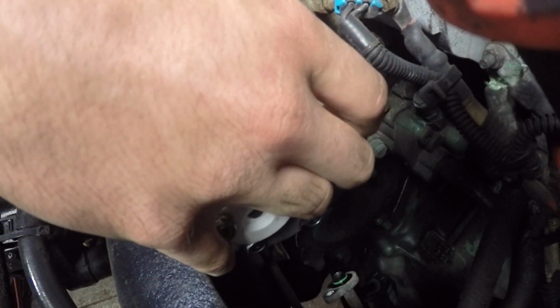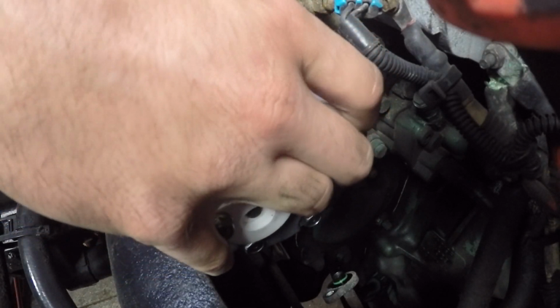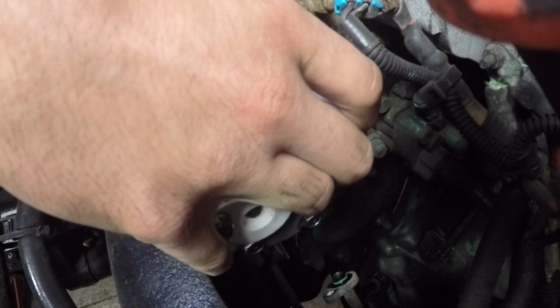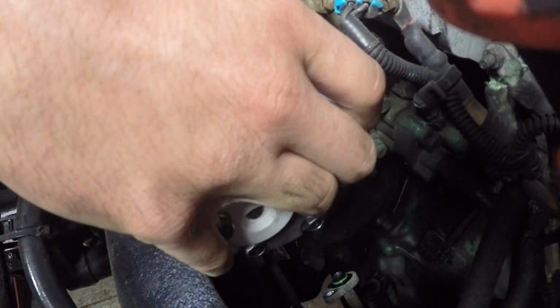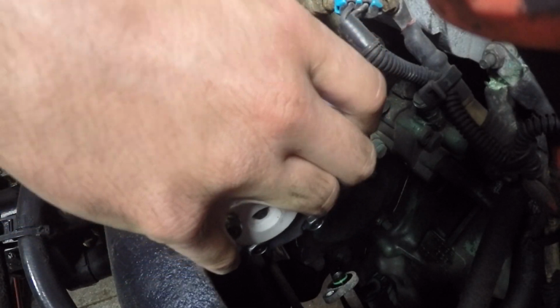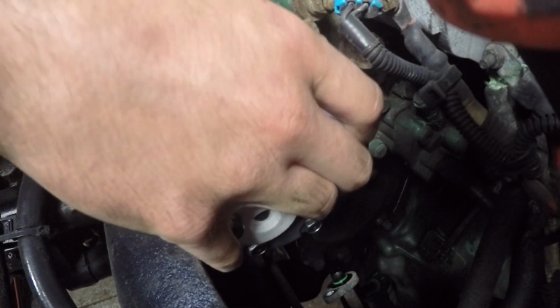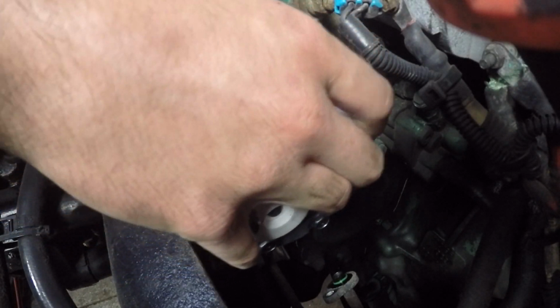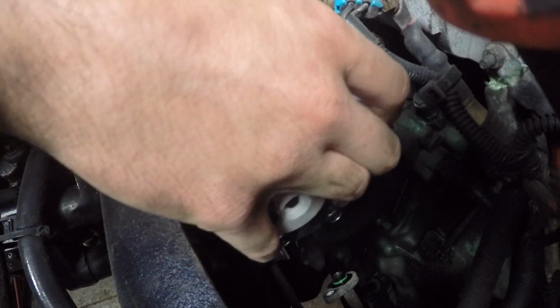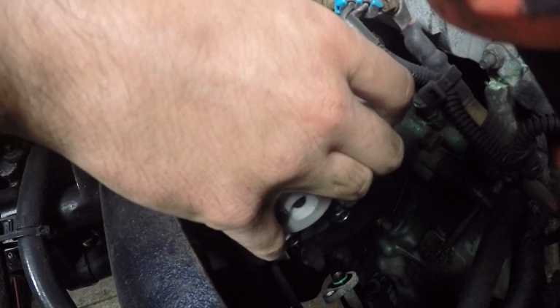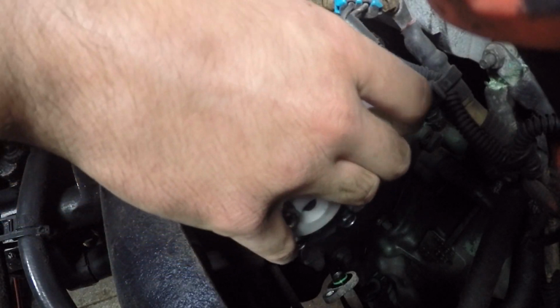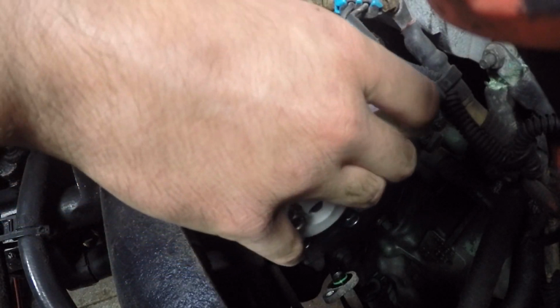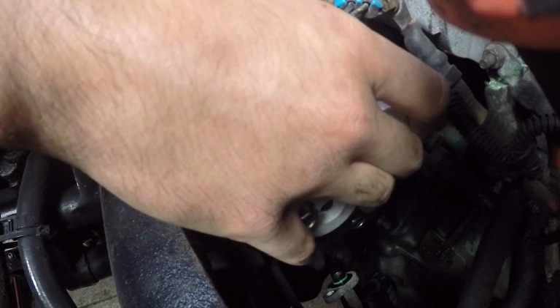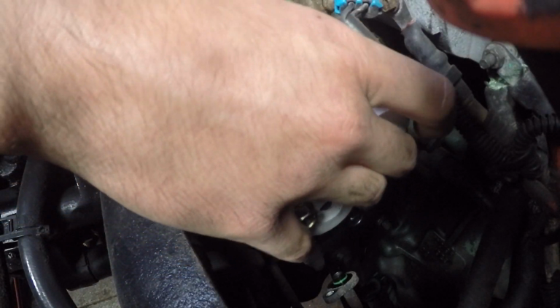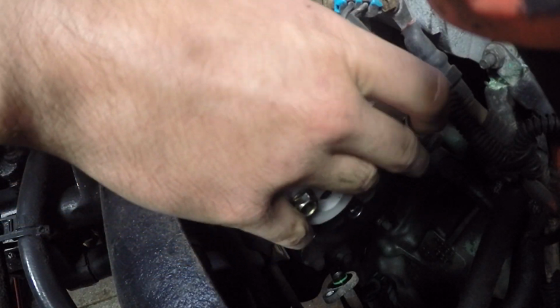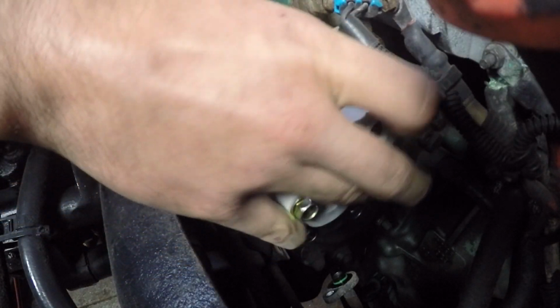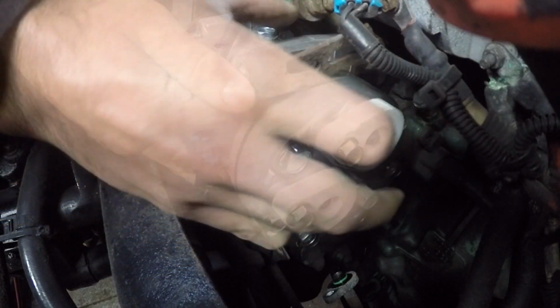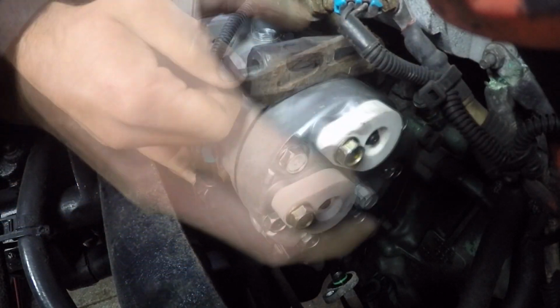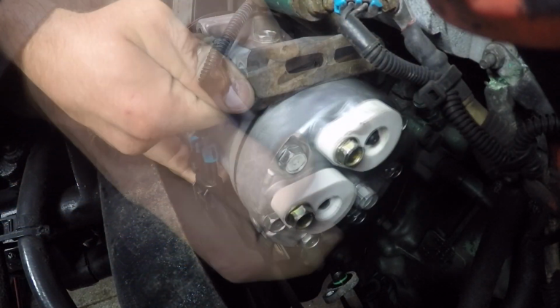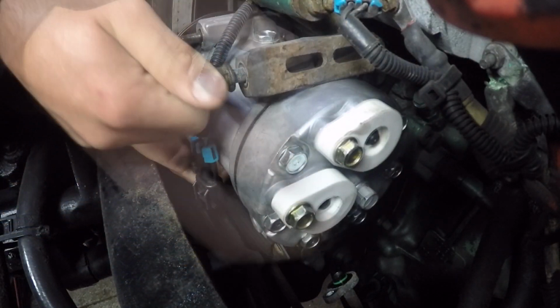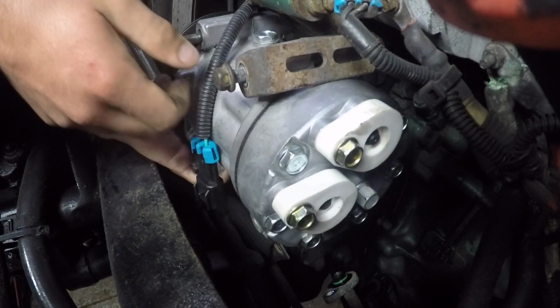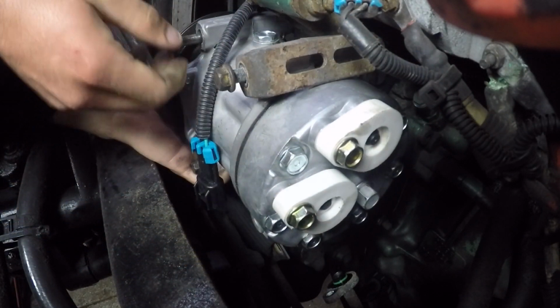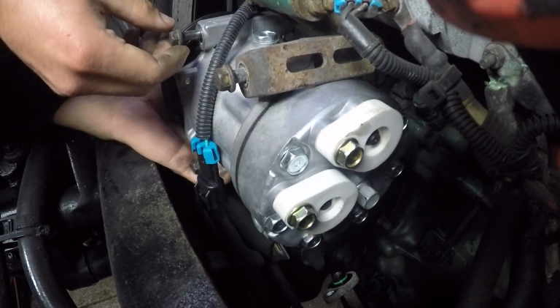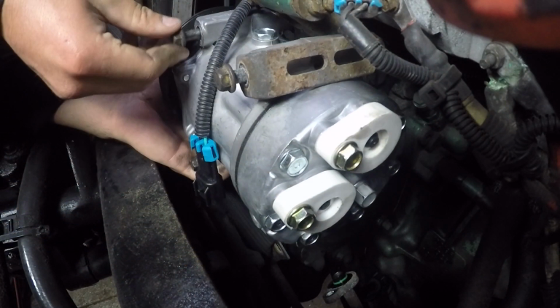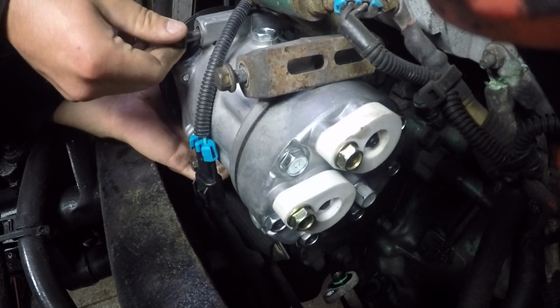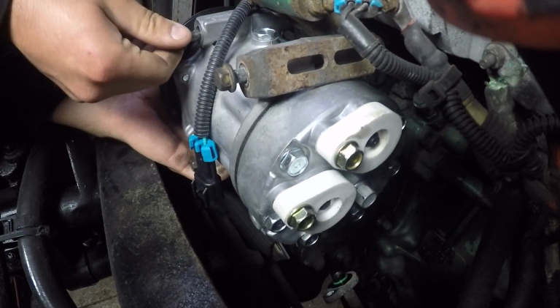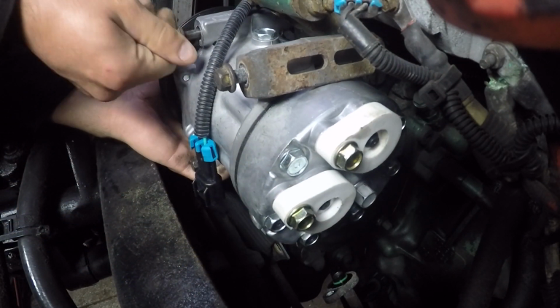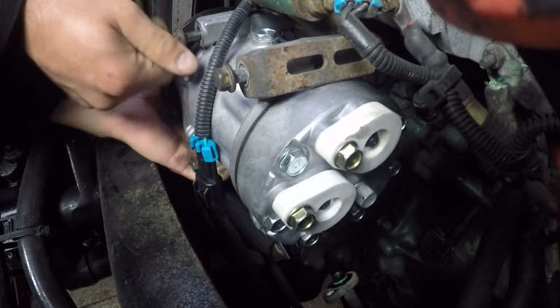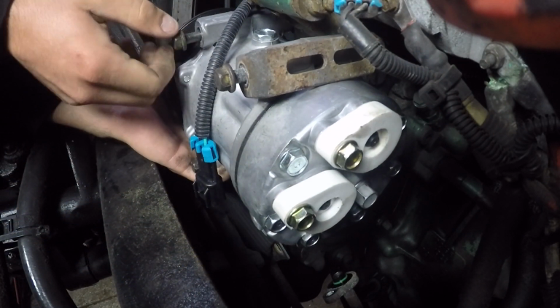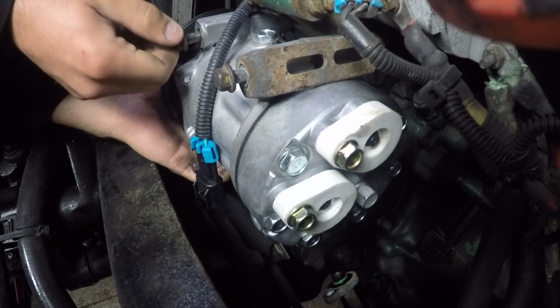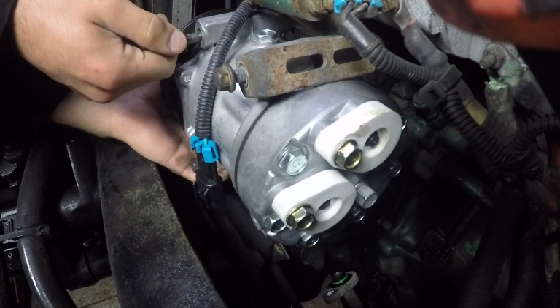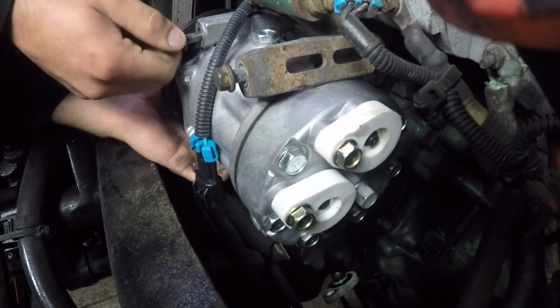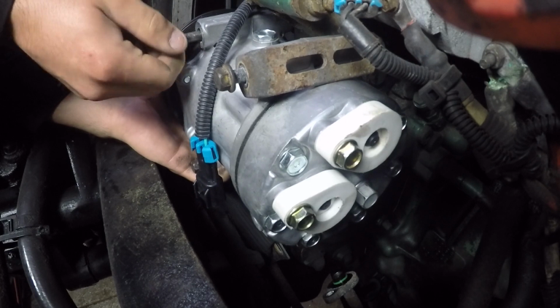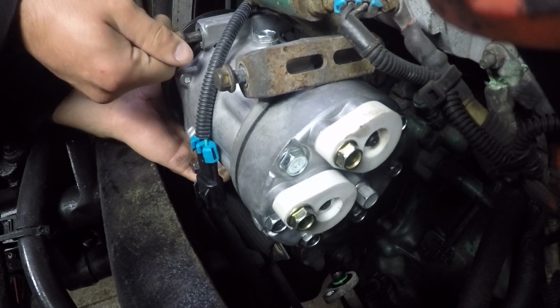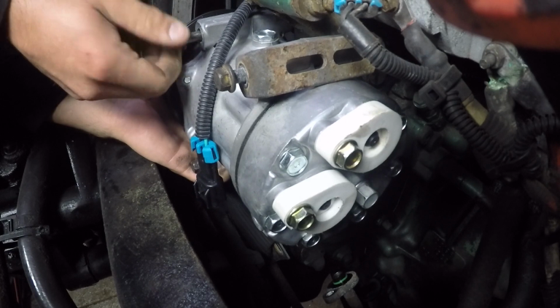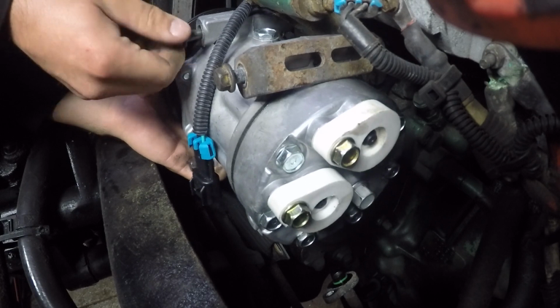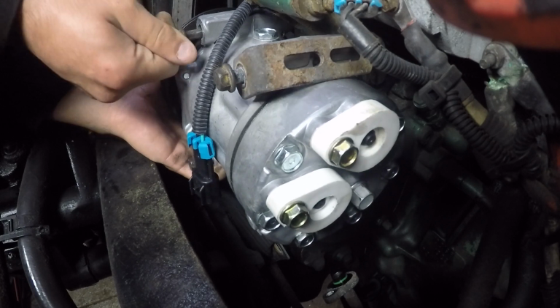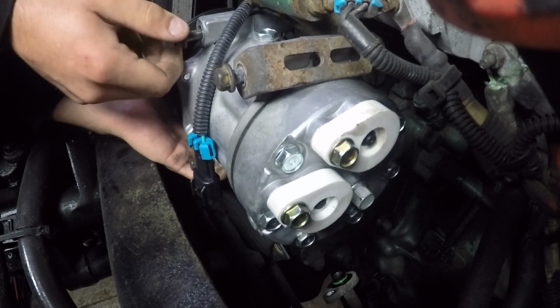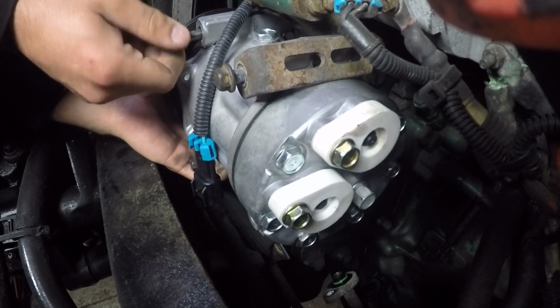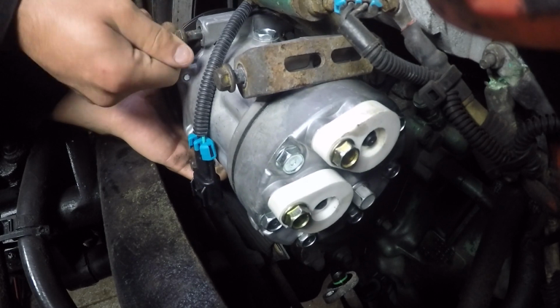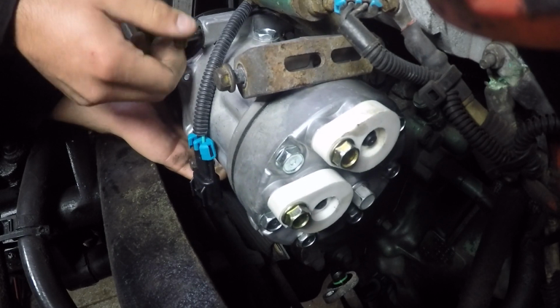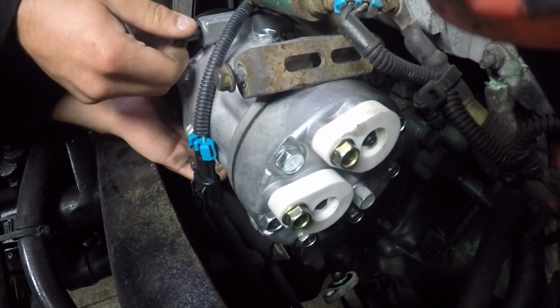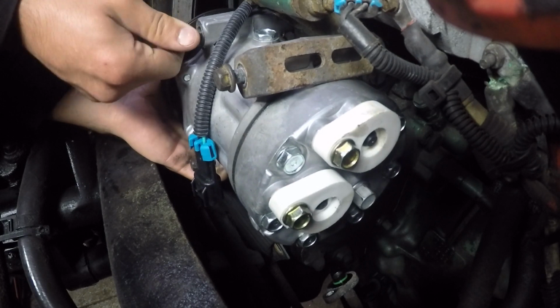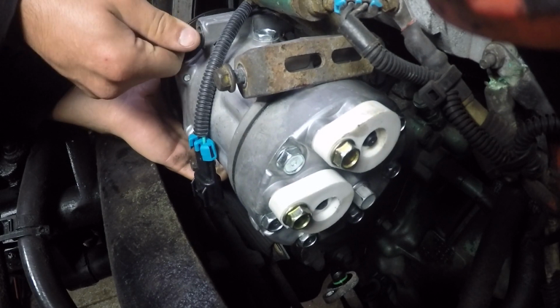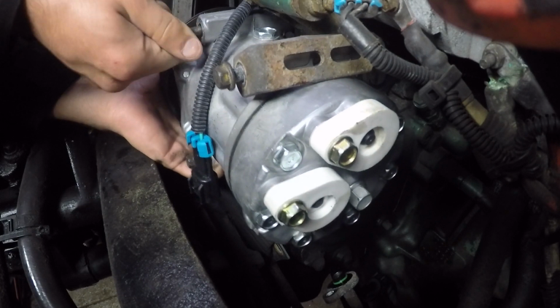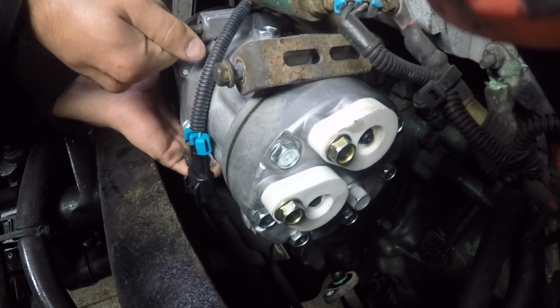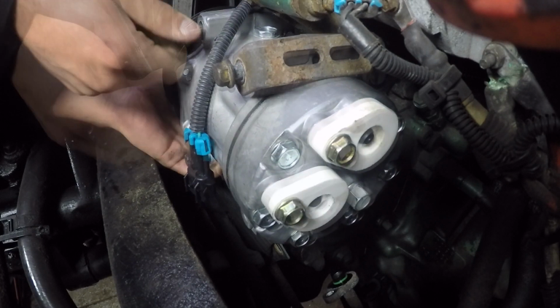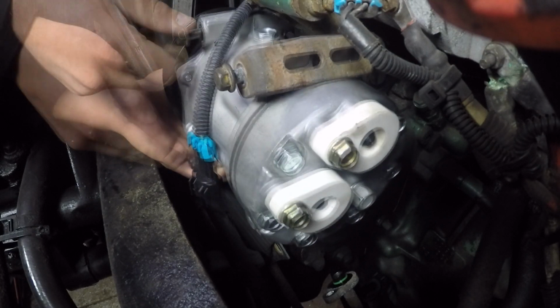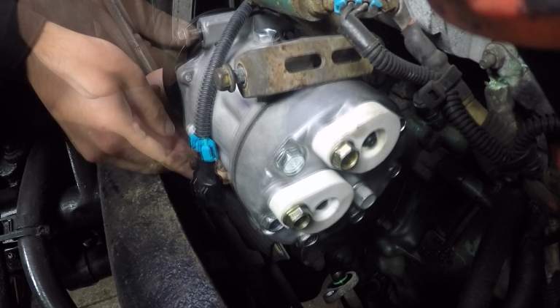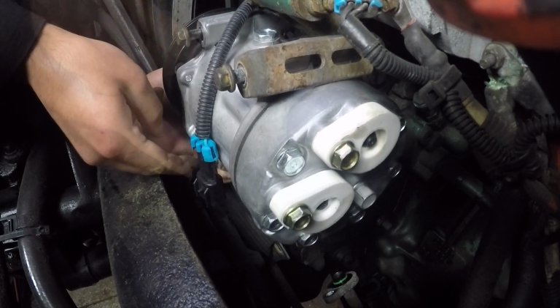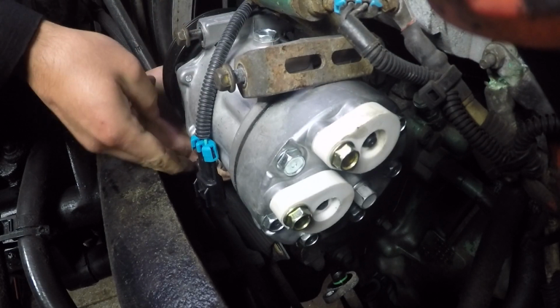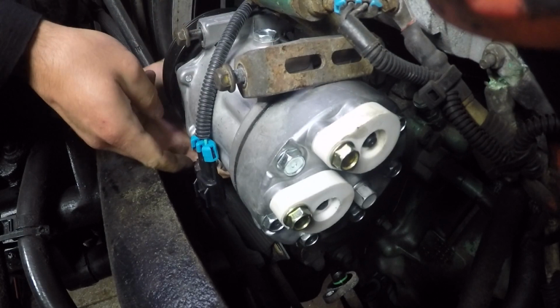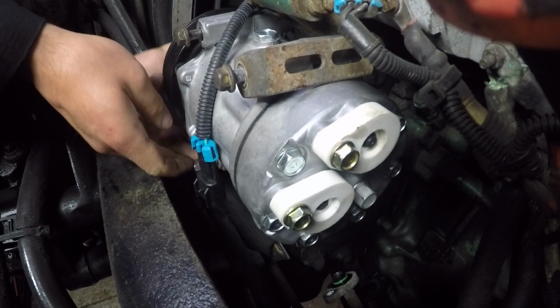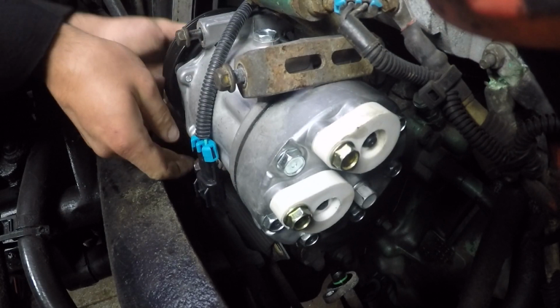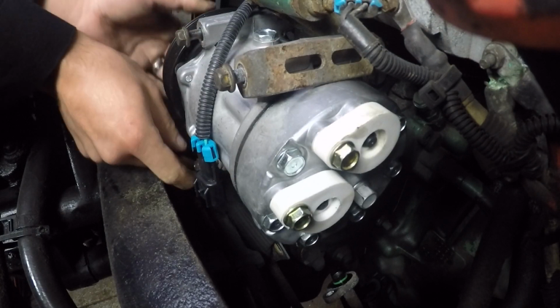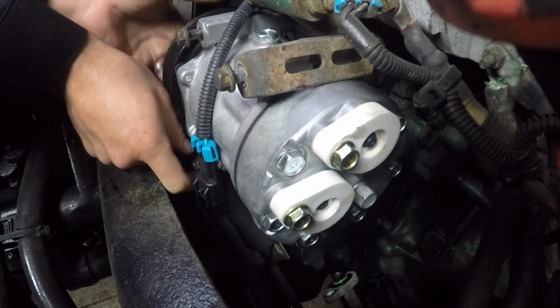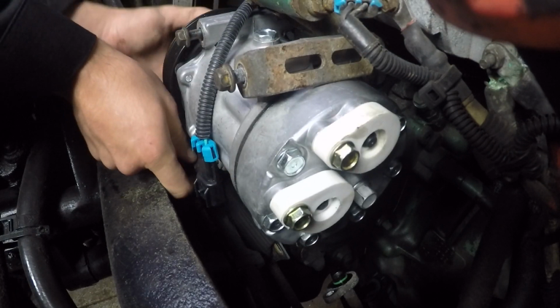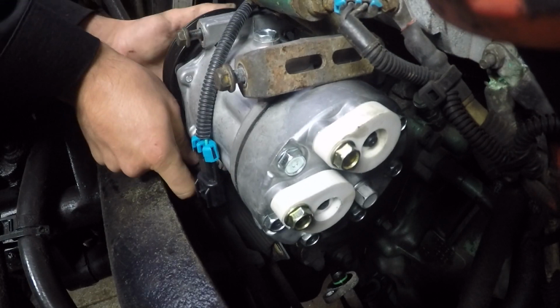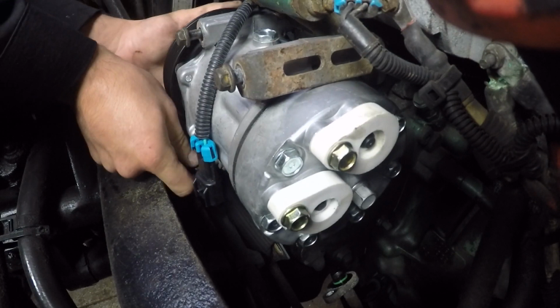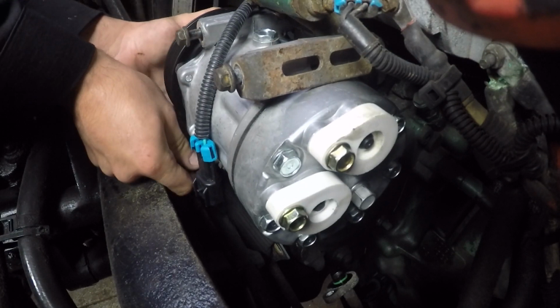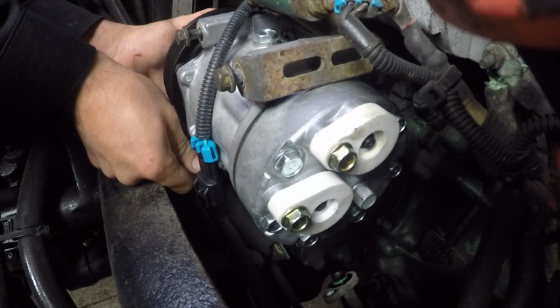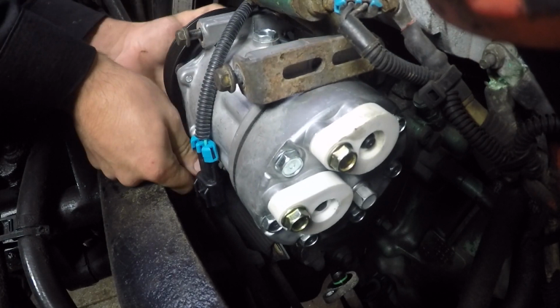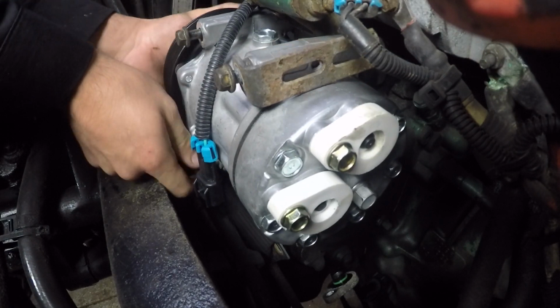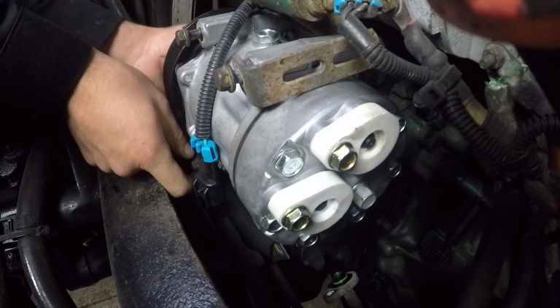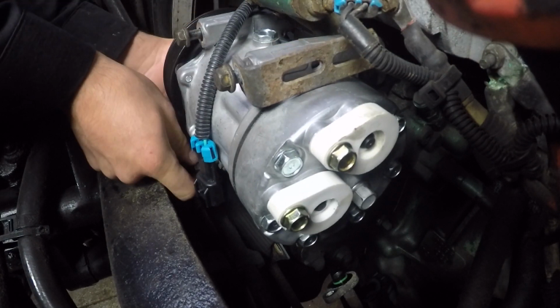Installing is as easy as it was removing the AC compressor. Take the time and place all the bolts back into the original location.